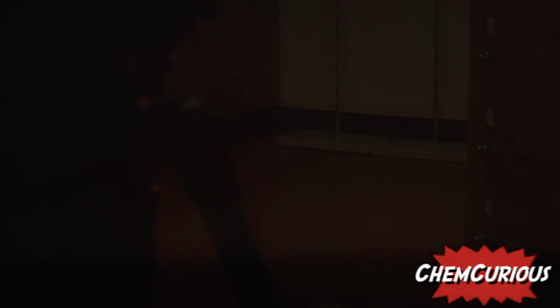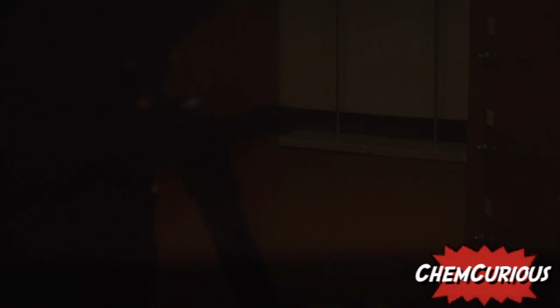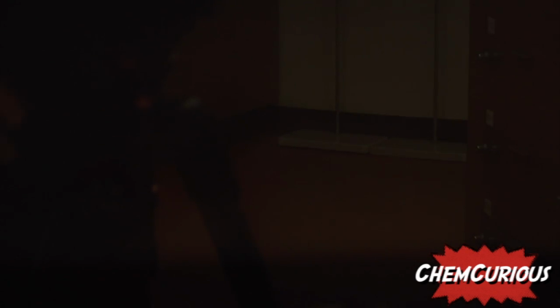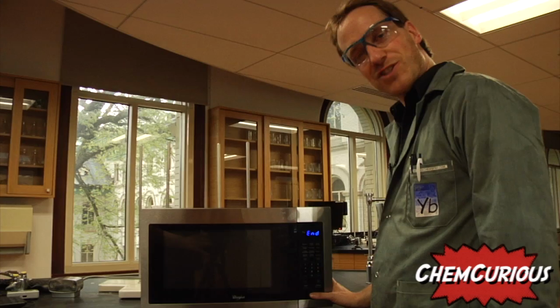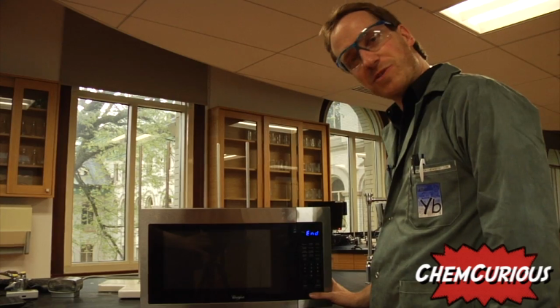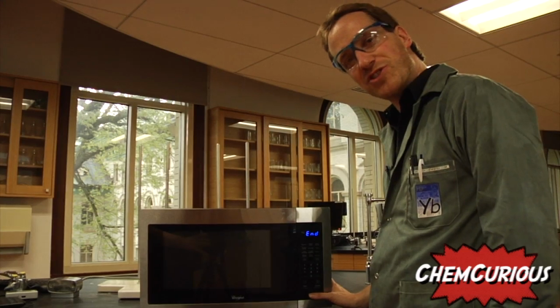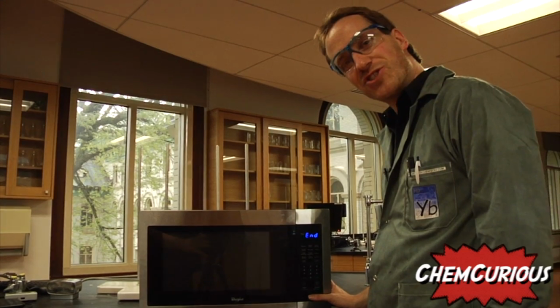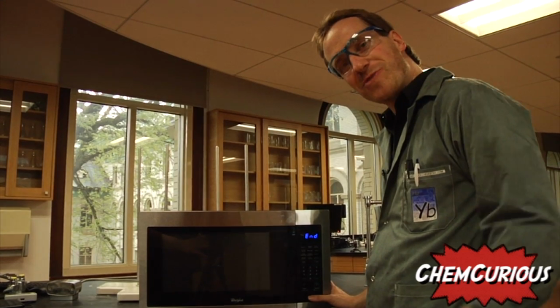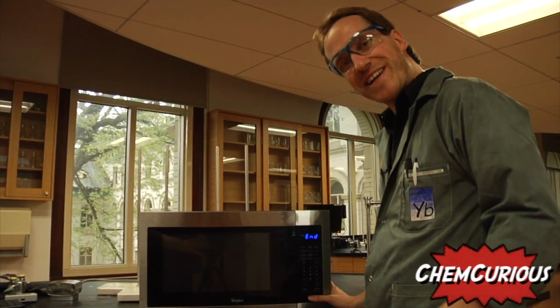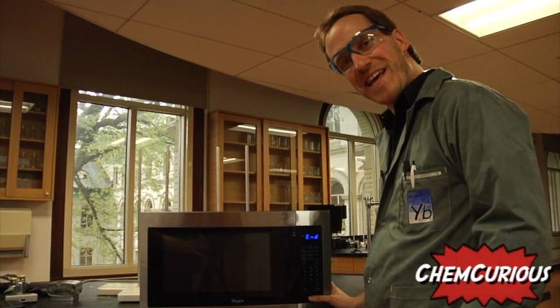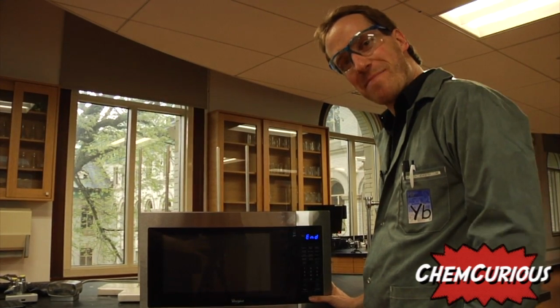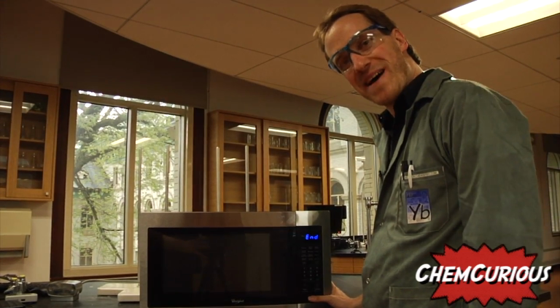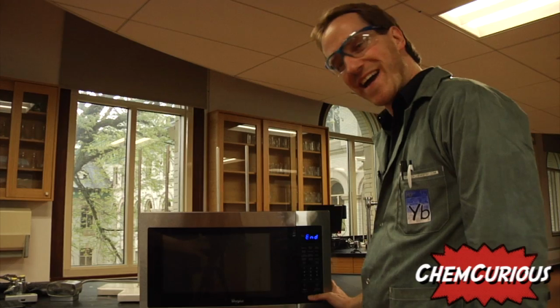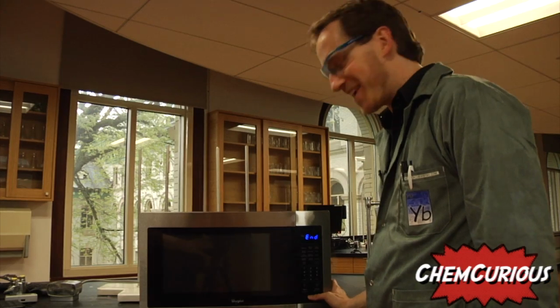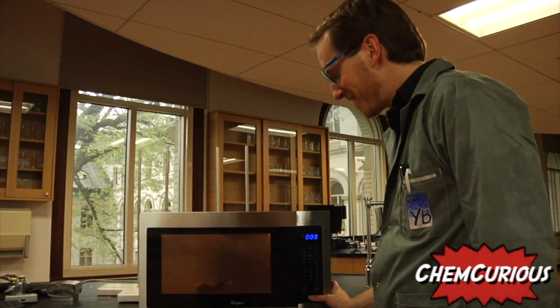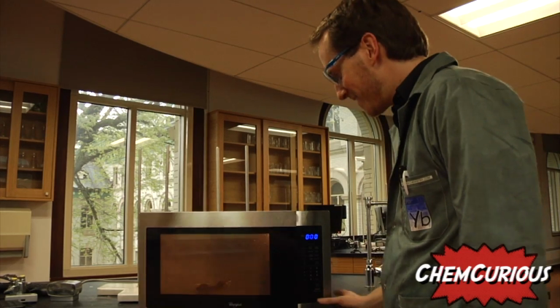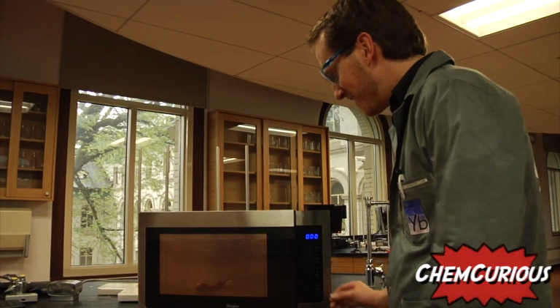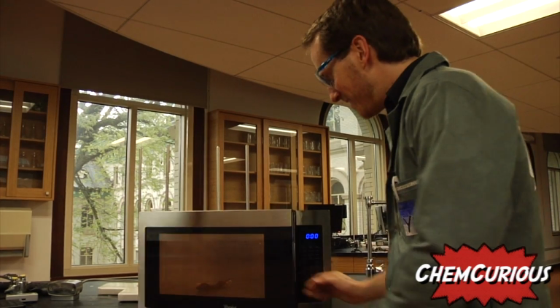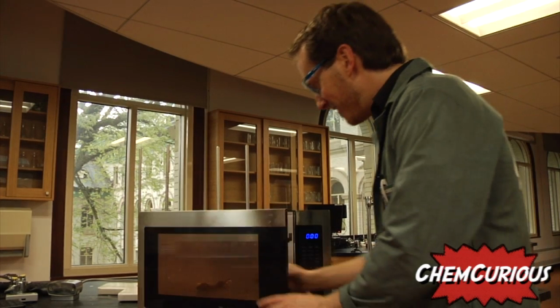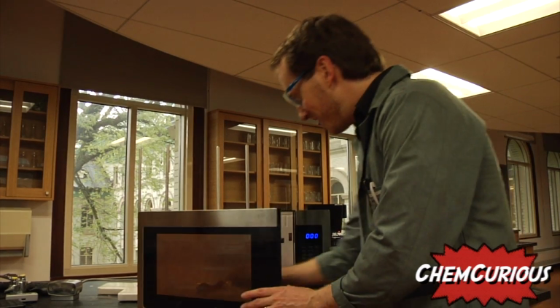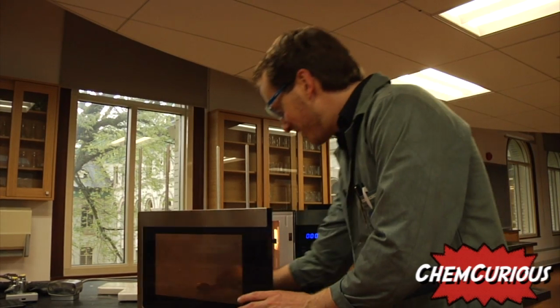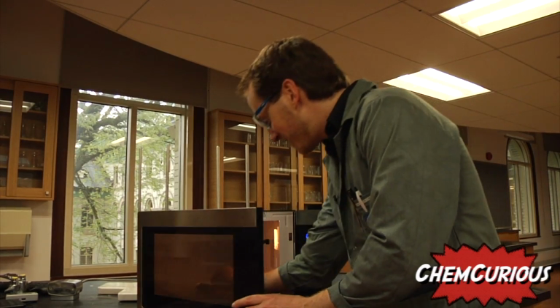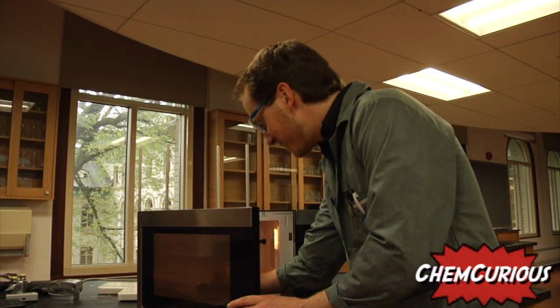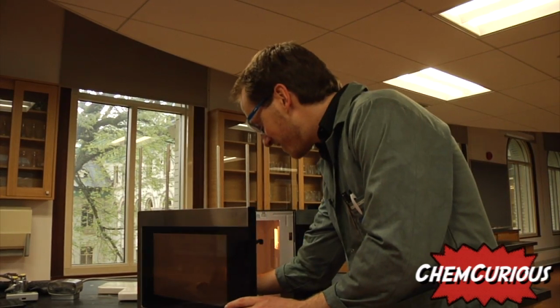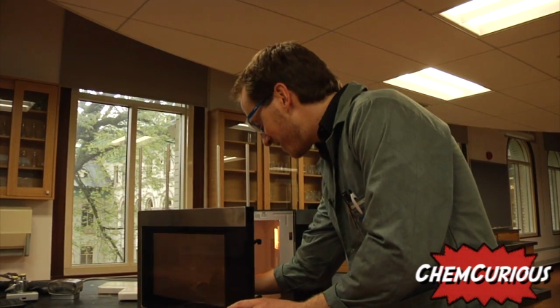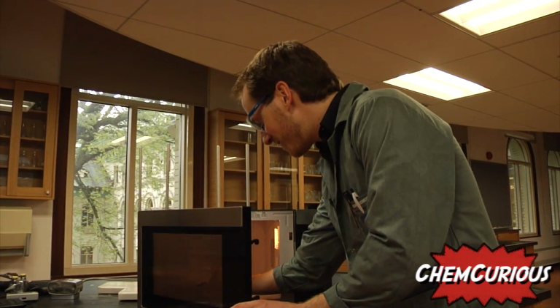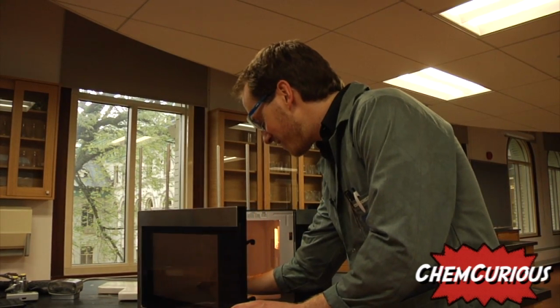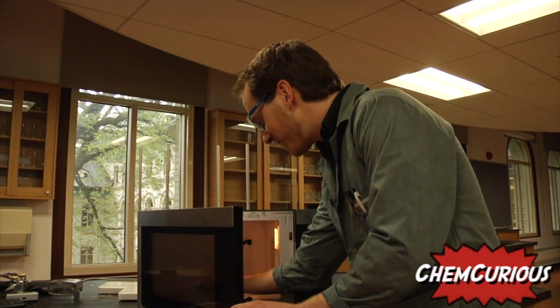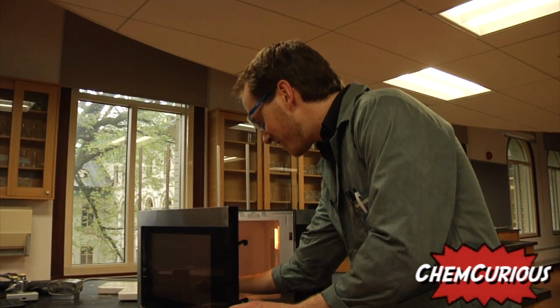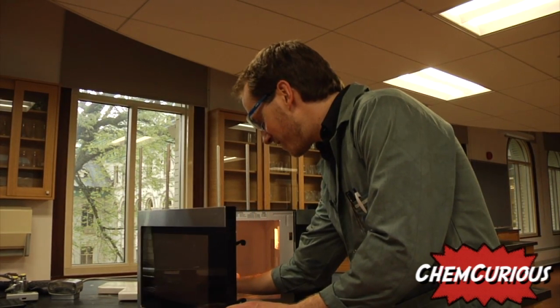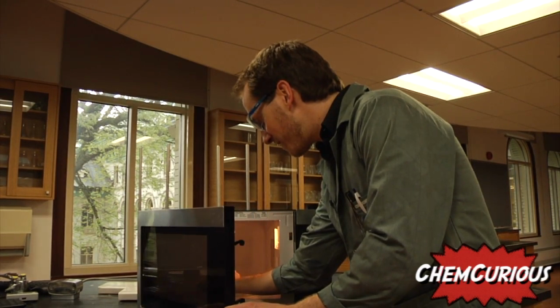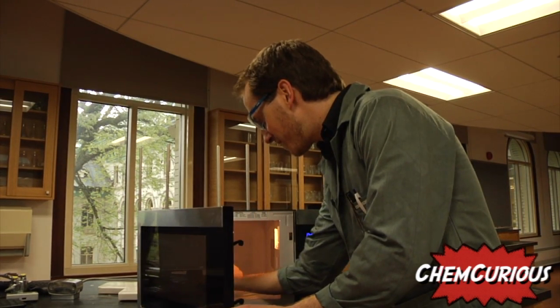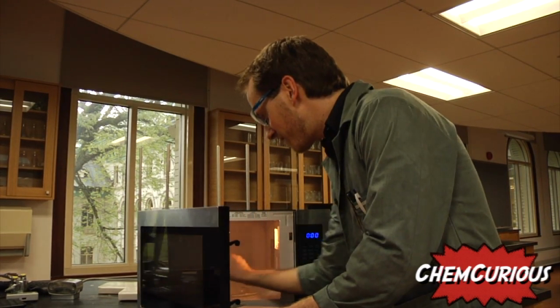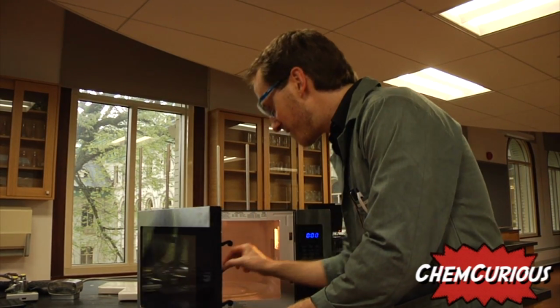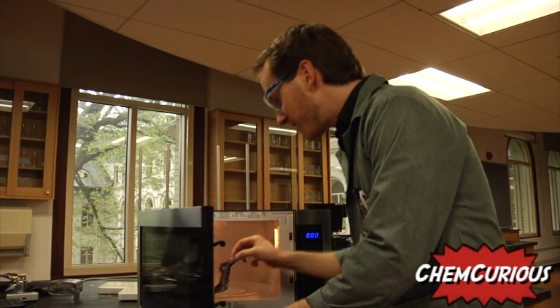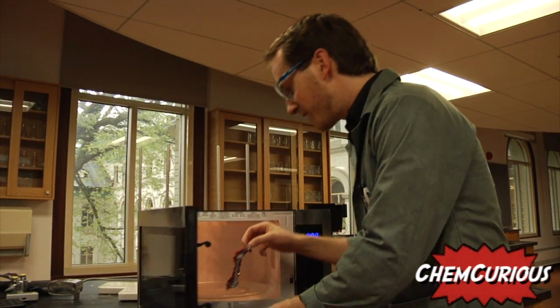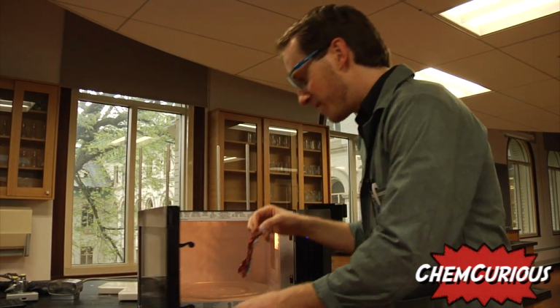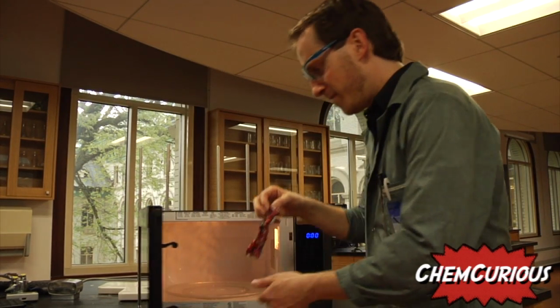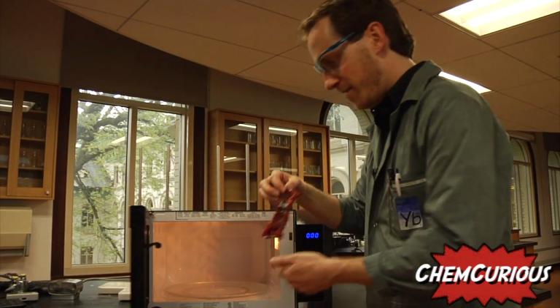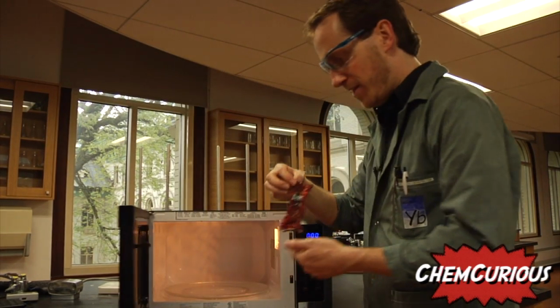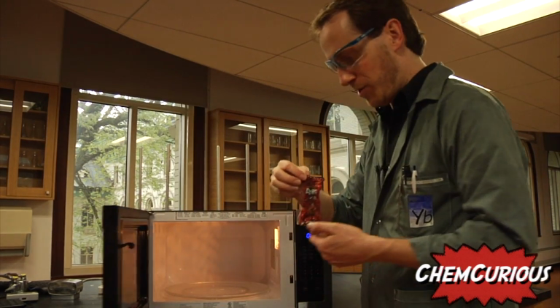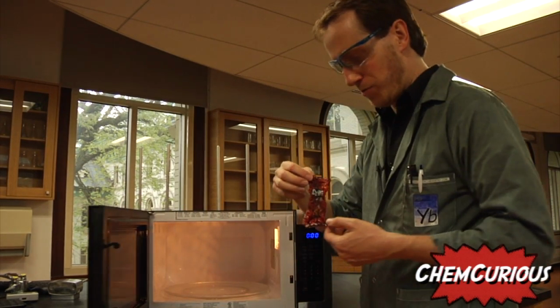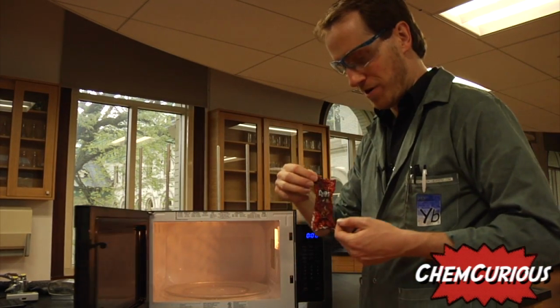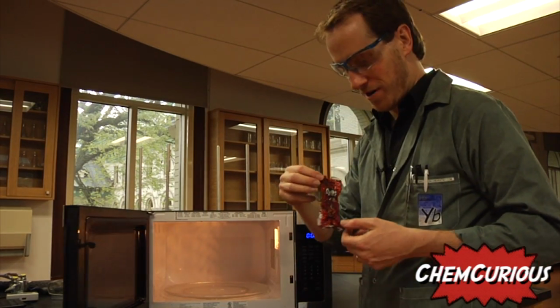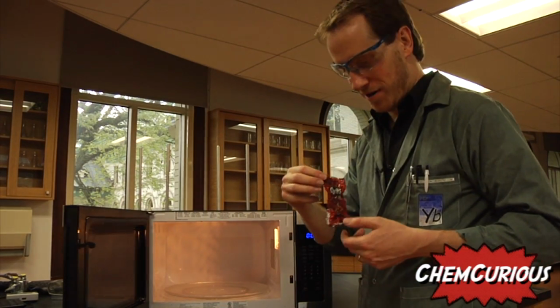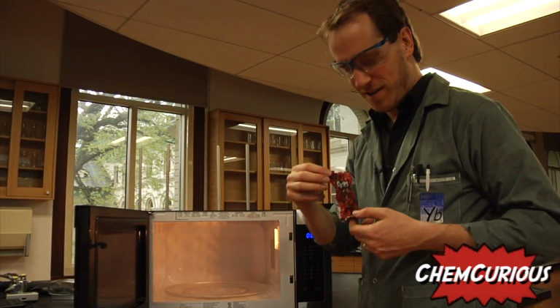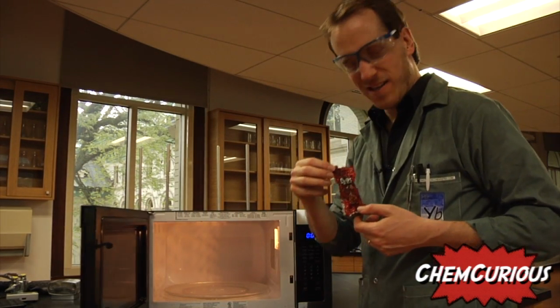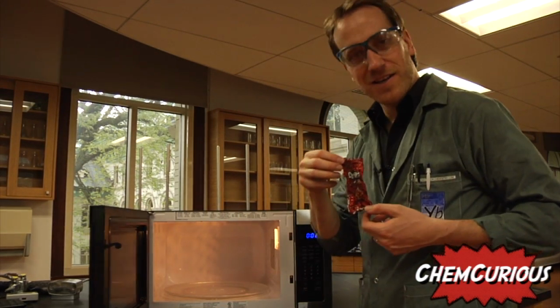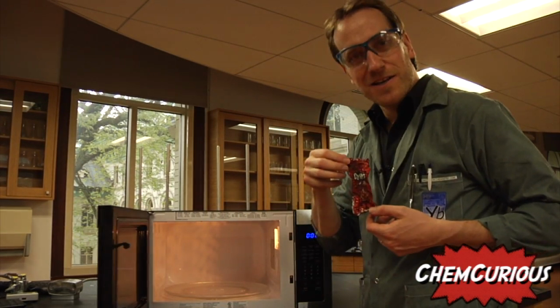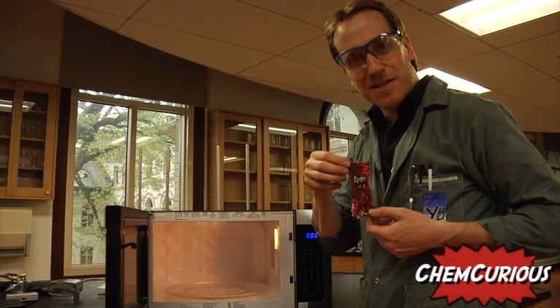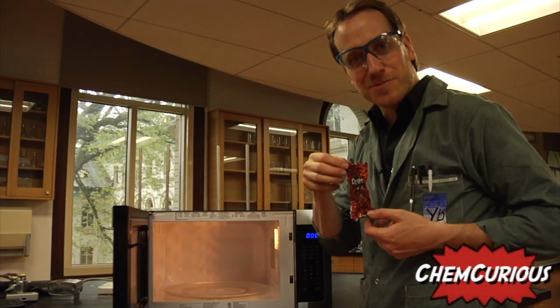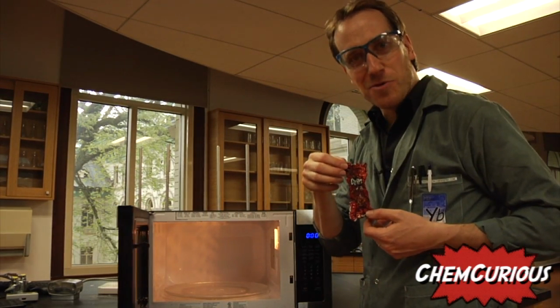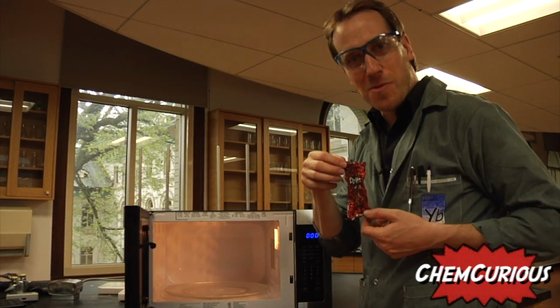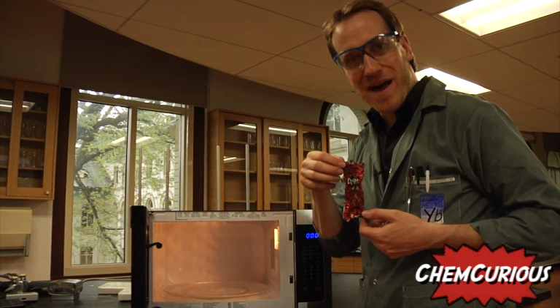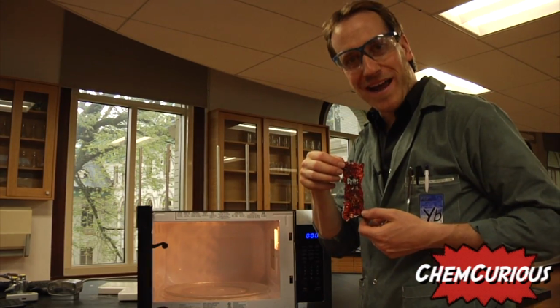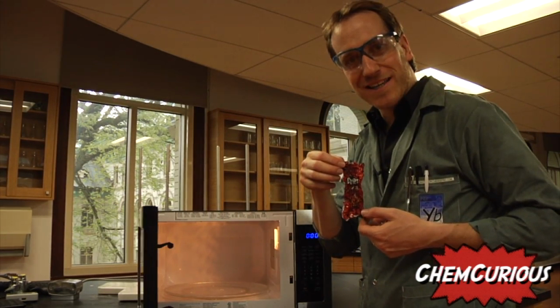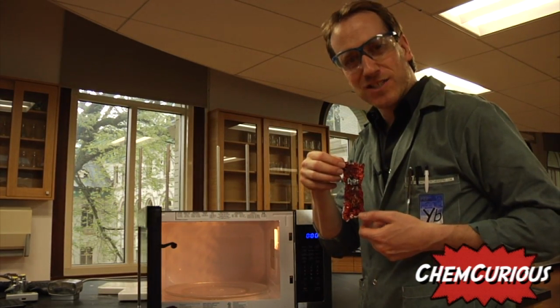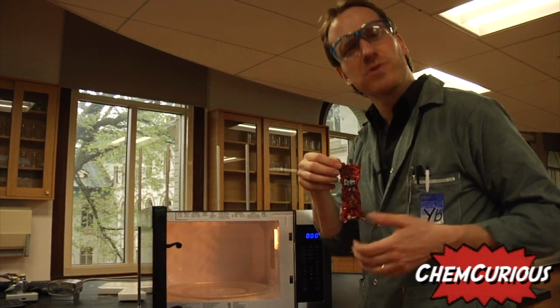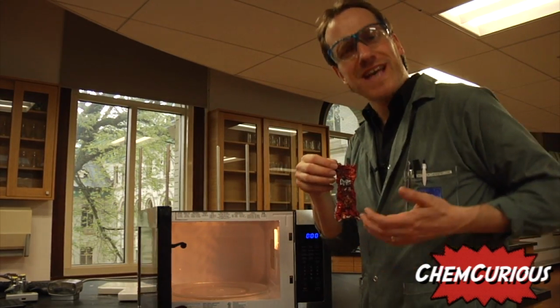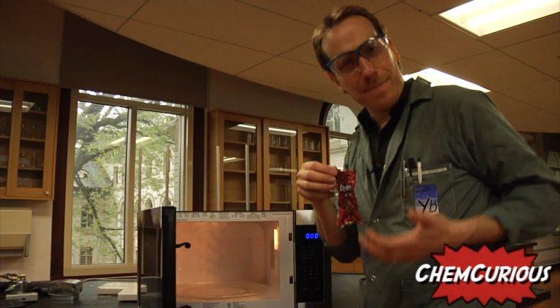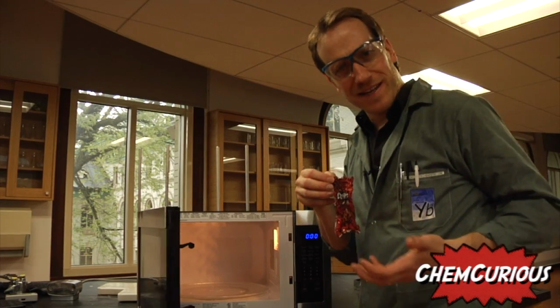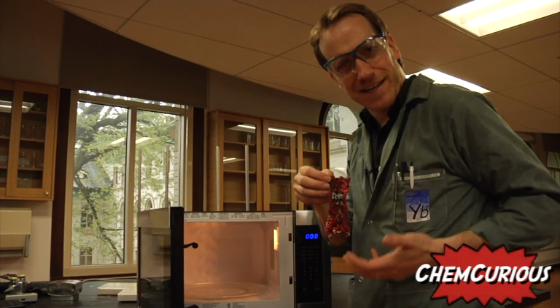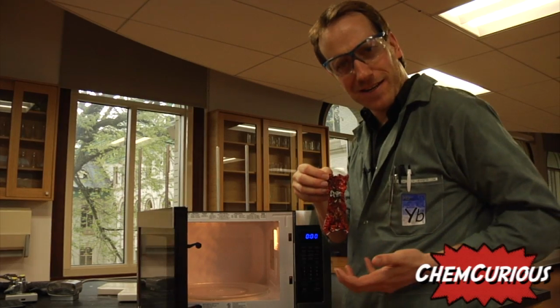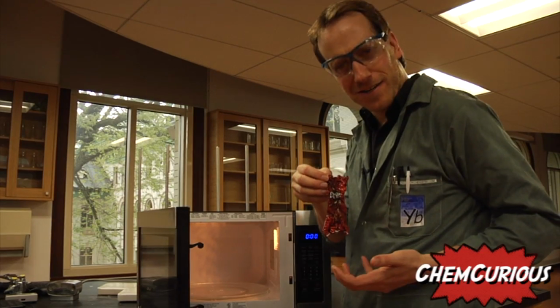So we just shrank that bag. Here we are — small bag. So what's happening here?